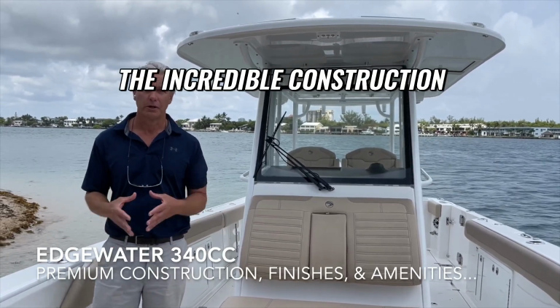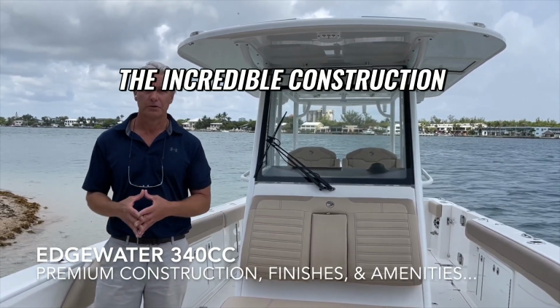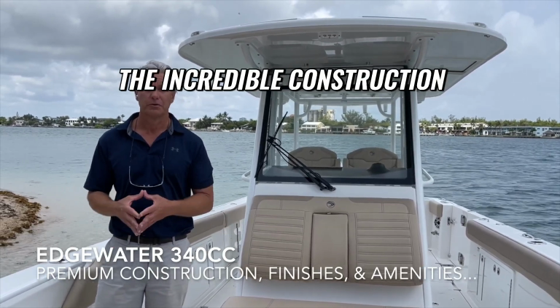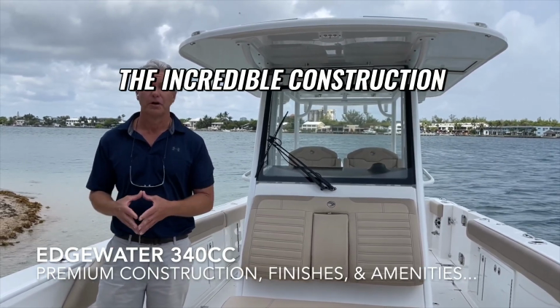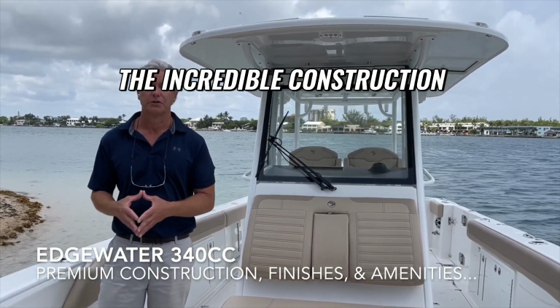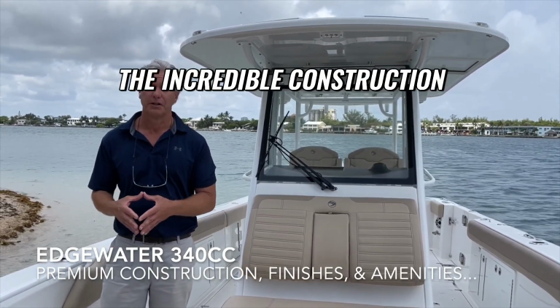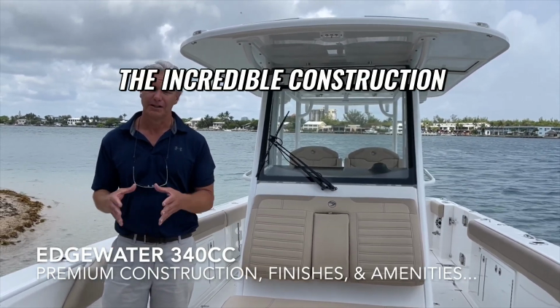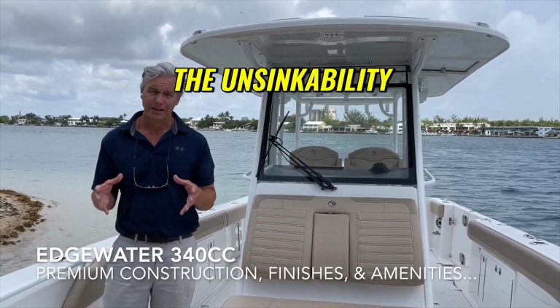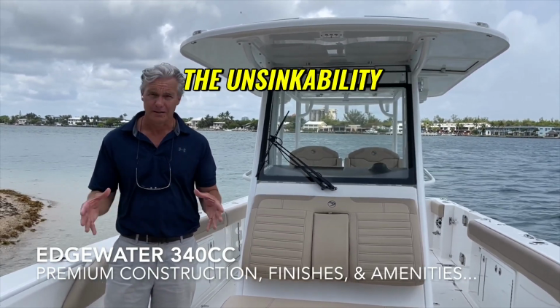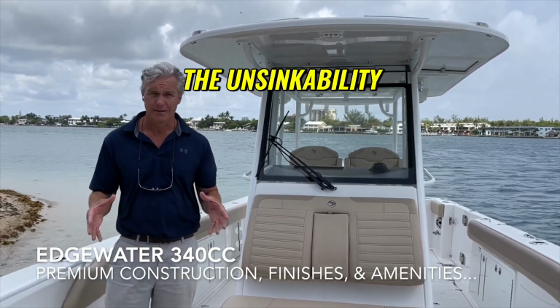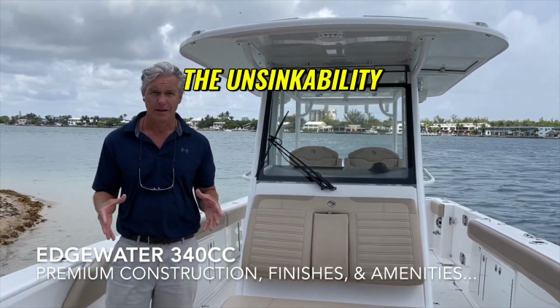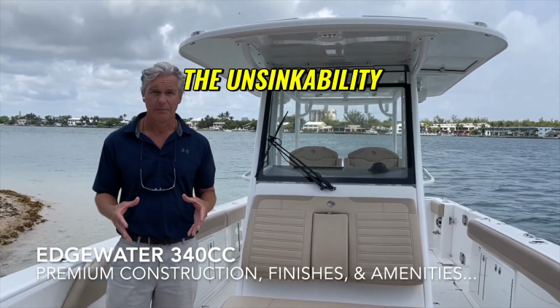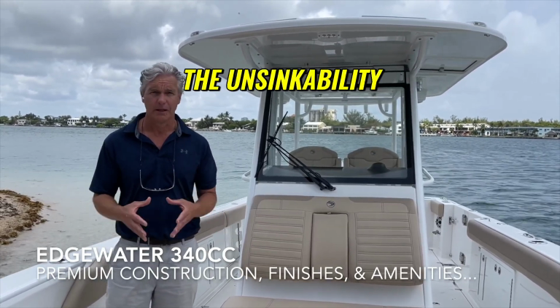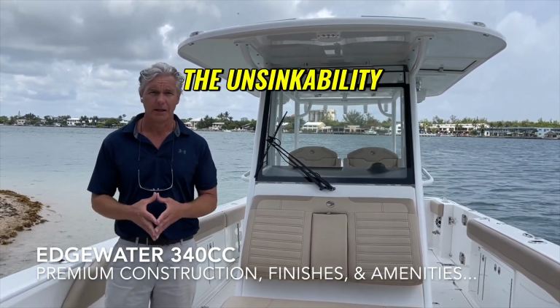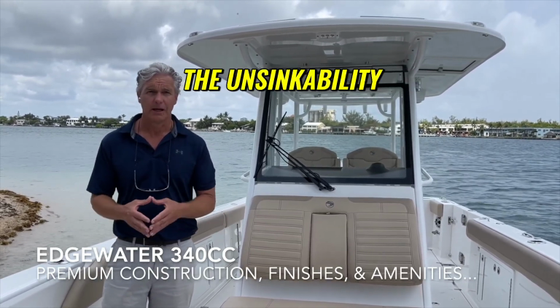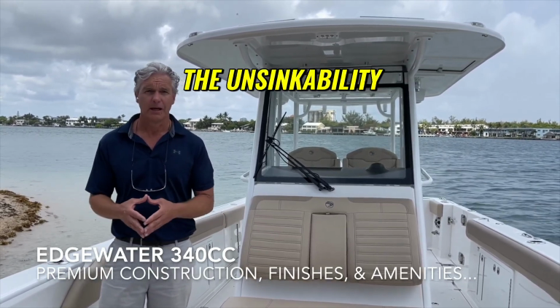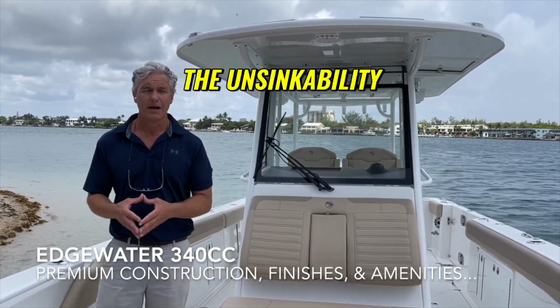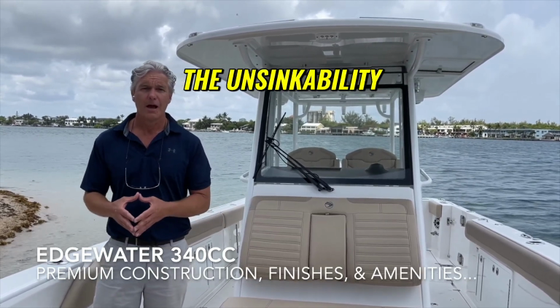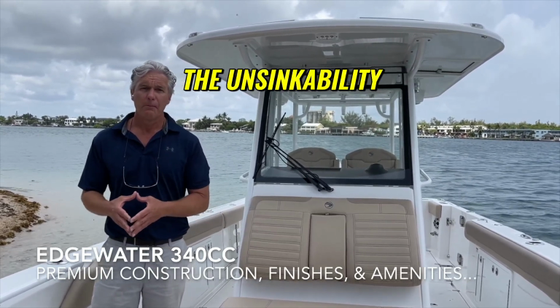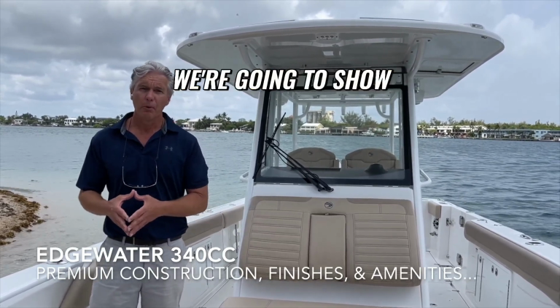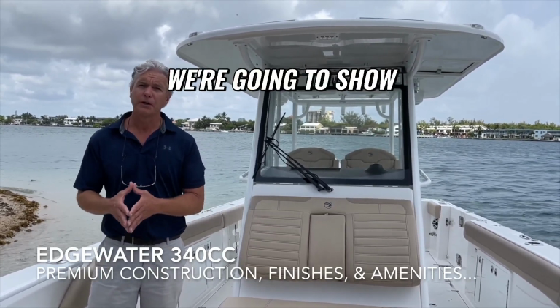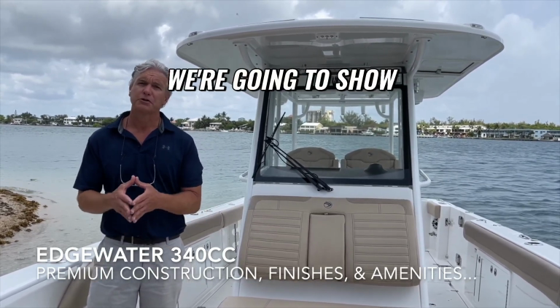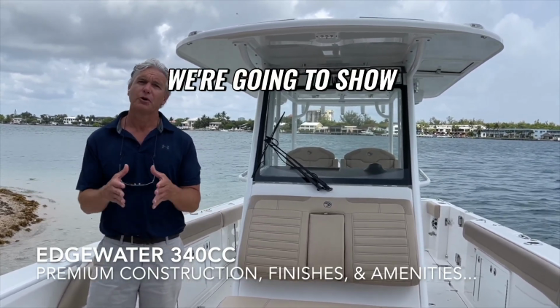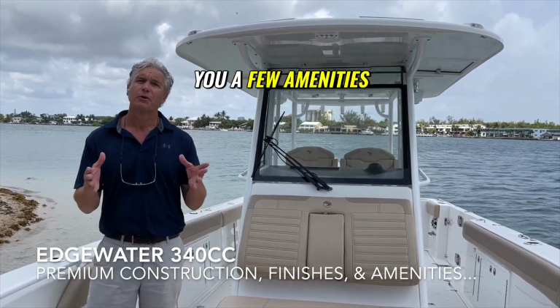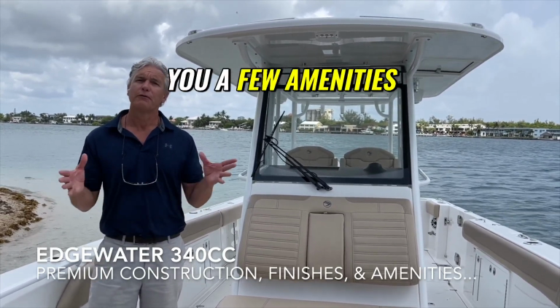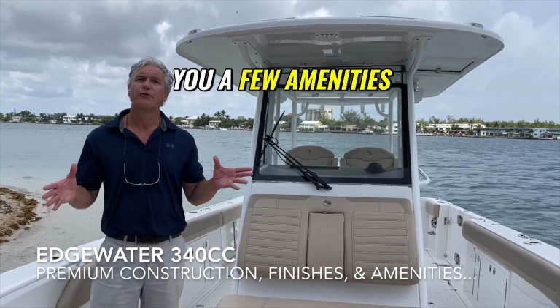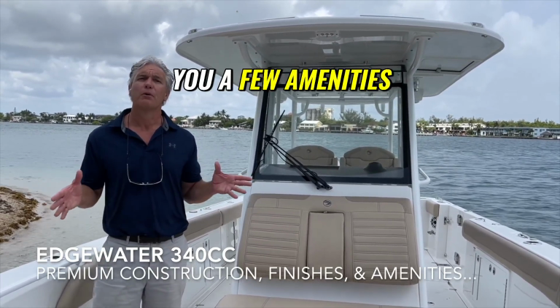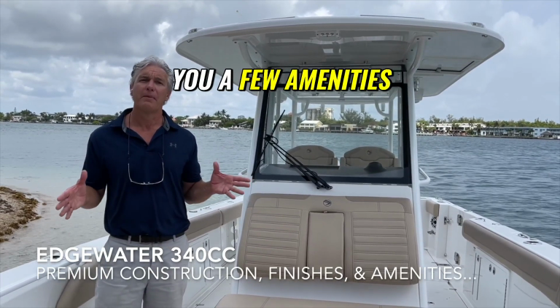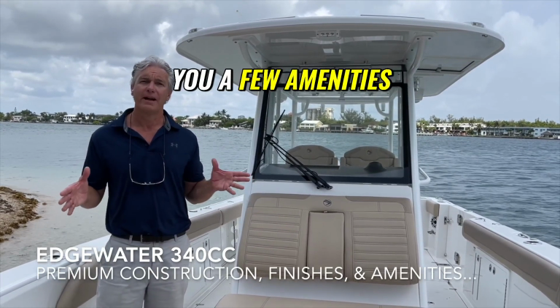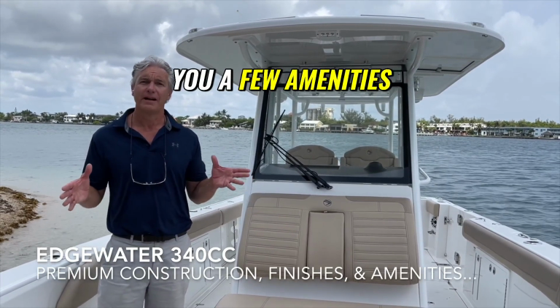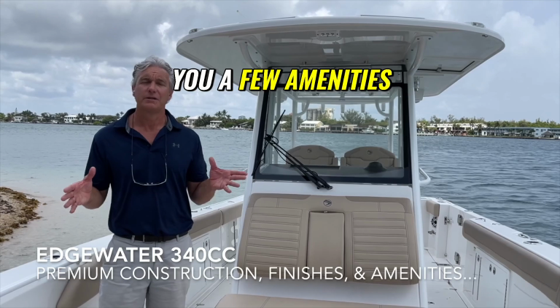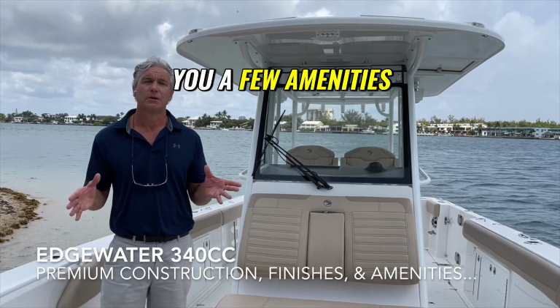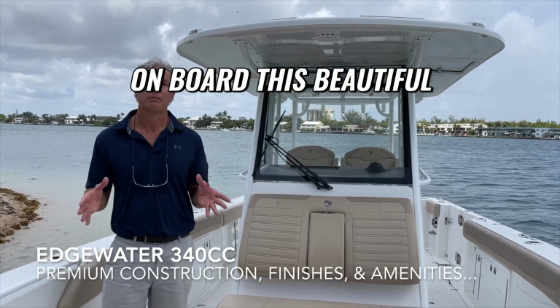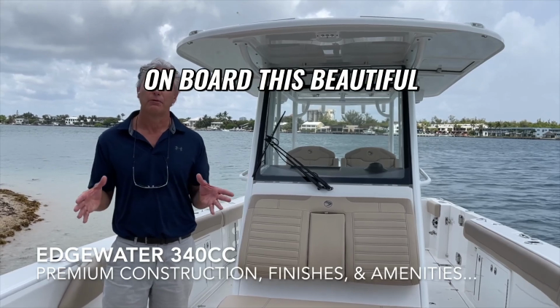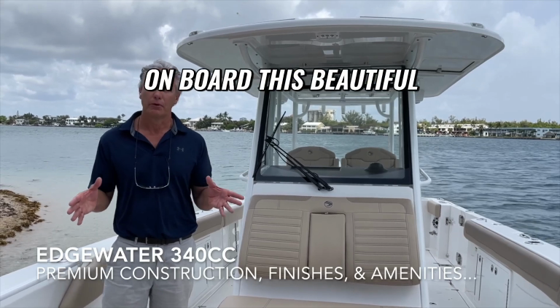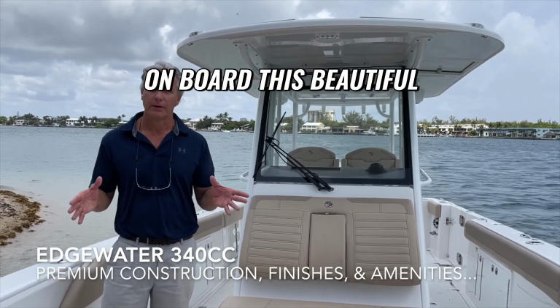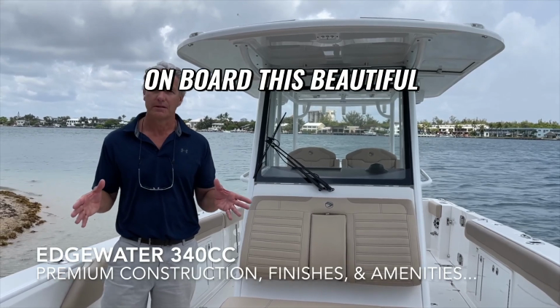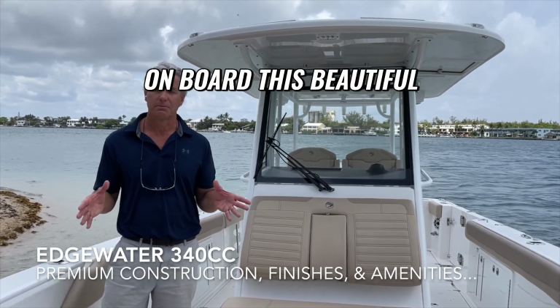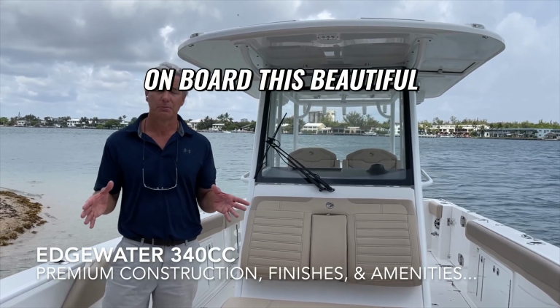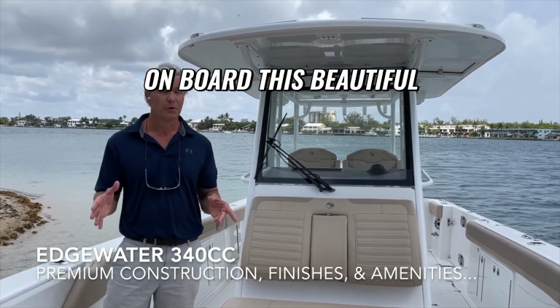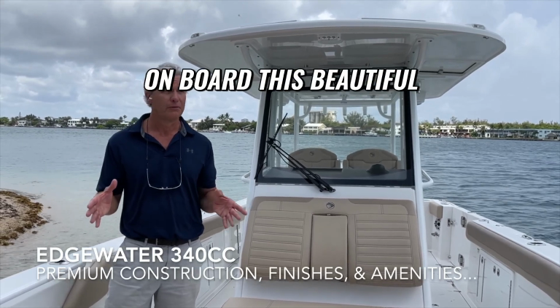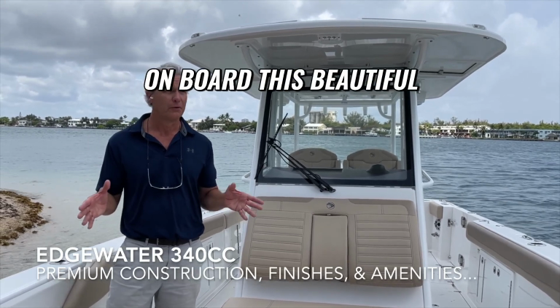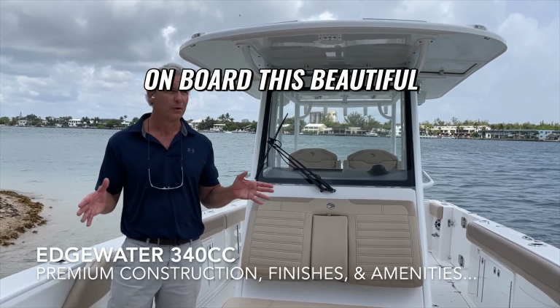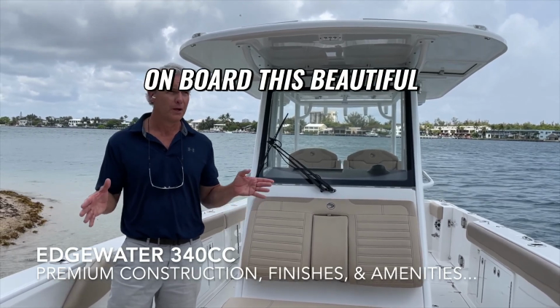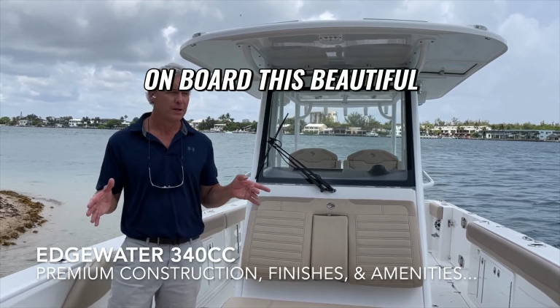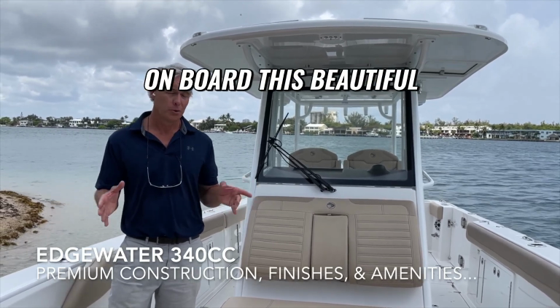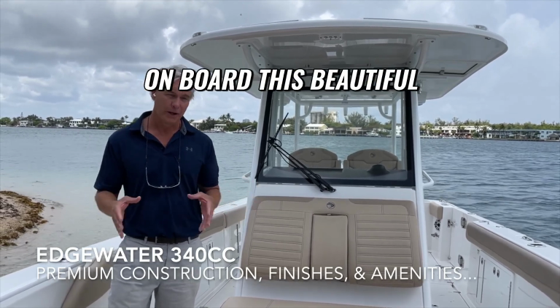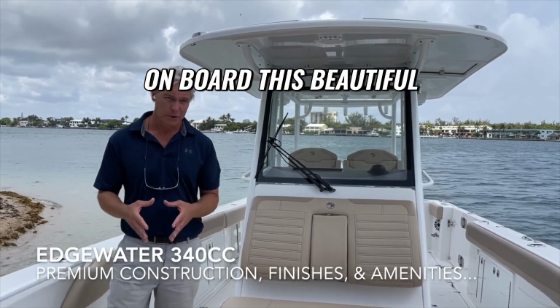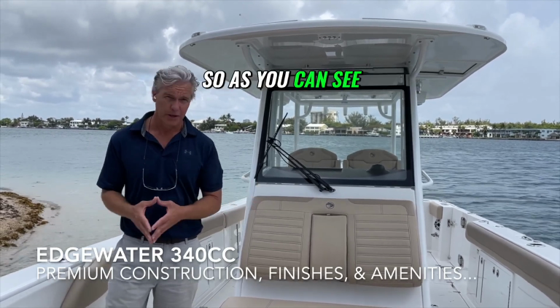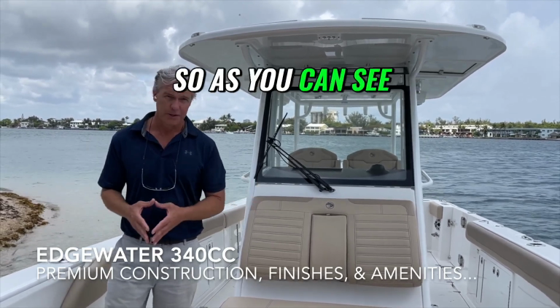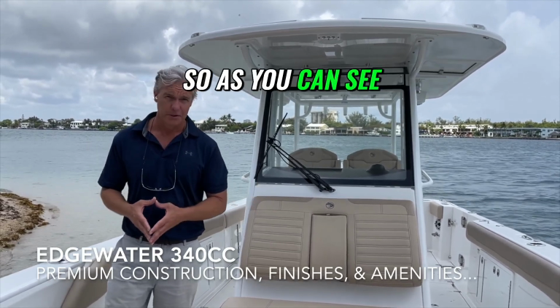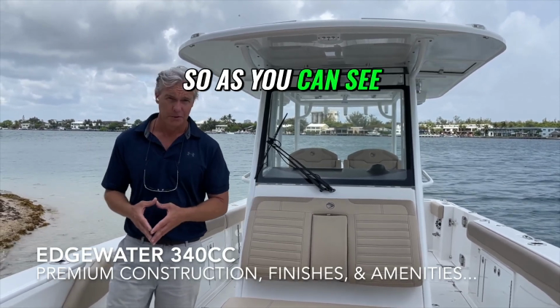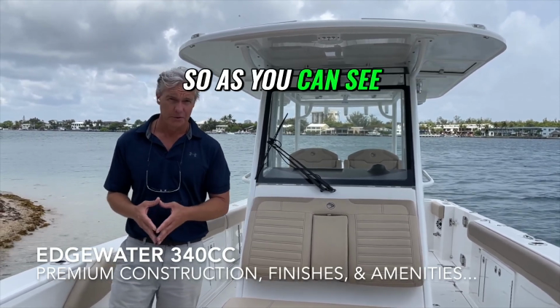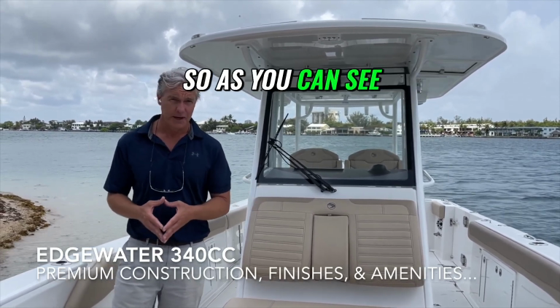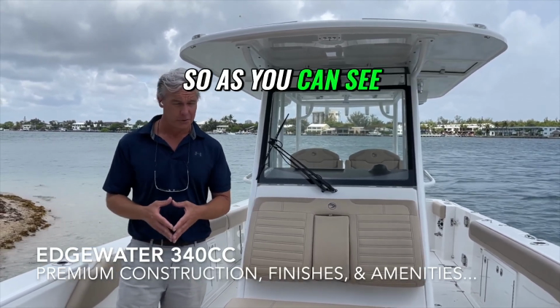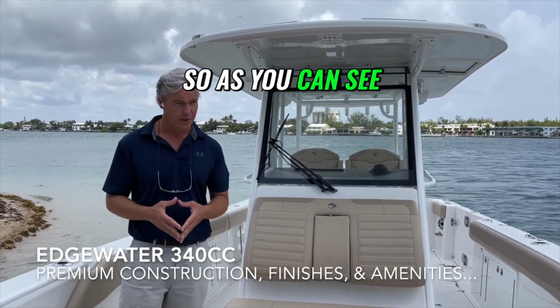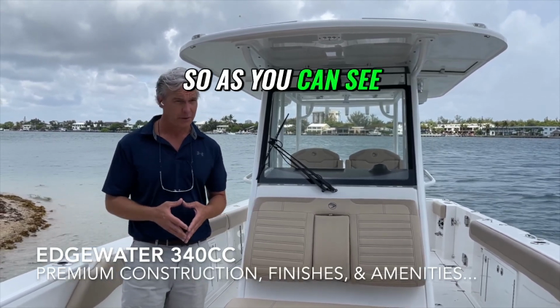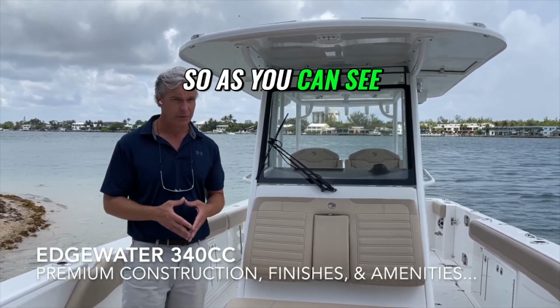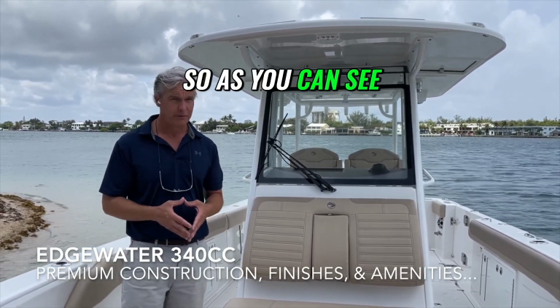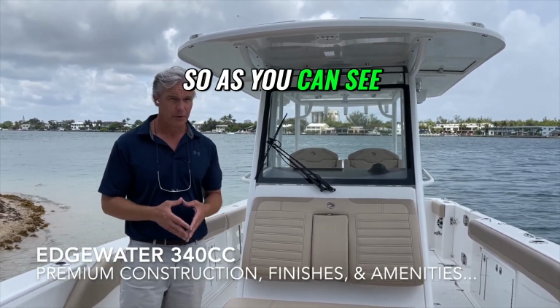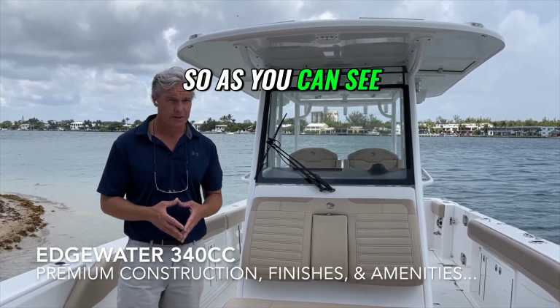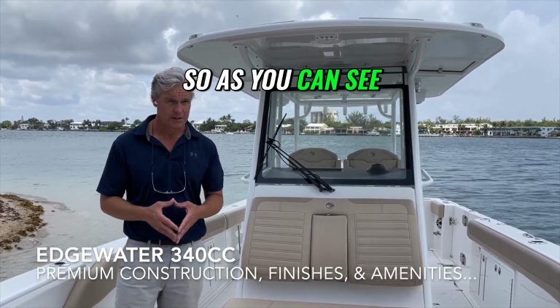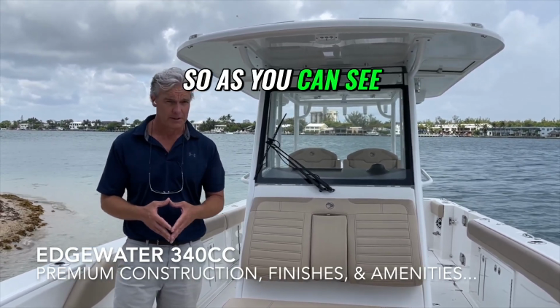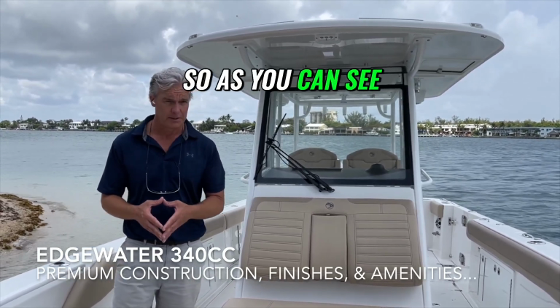We talked about the most important amenity of an Edgewater boat, which is of course the incredible construction and unsinkability. We're going to show you a few amenities on board this beautiful 2022 Edgewater 340cc.